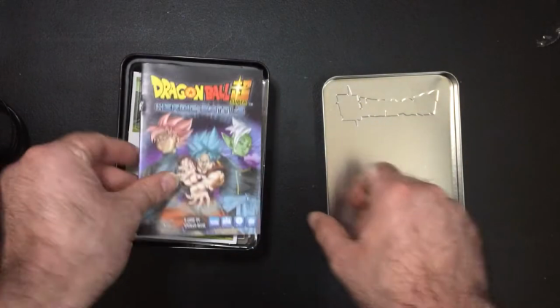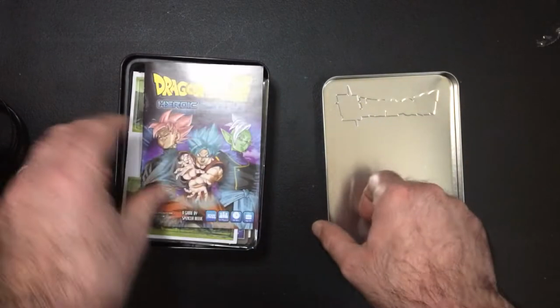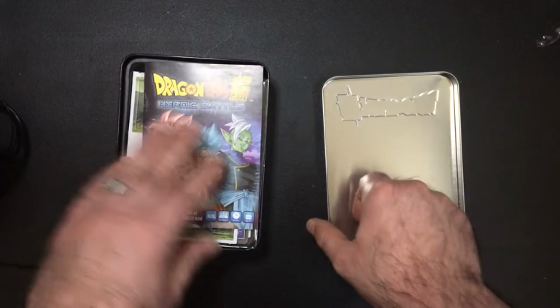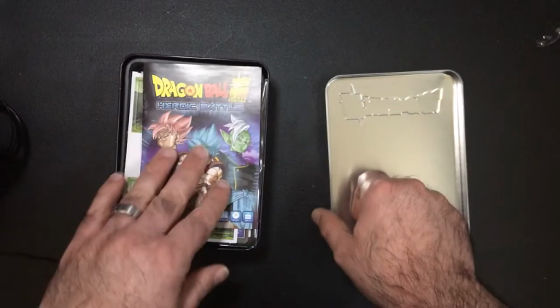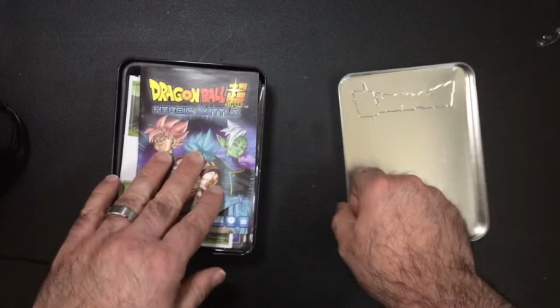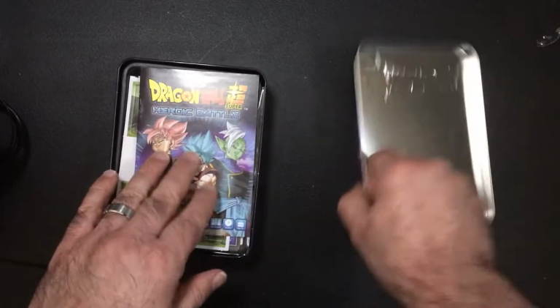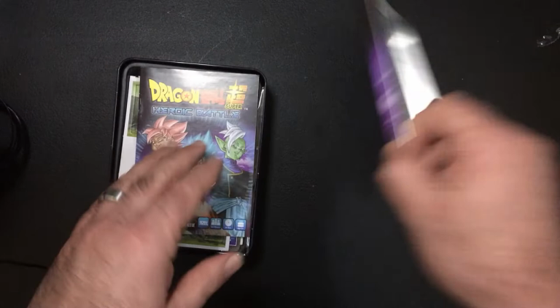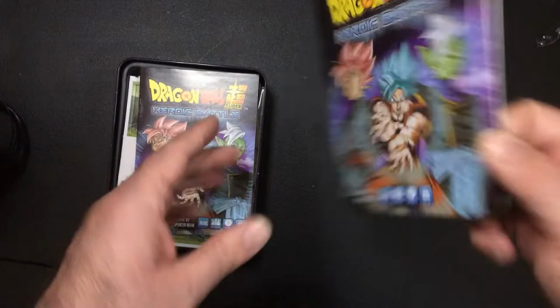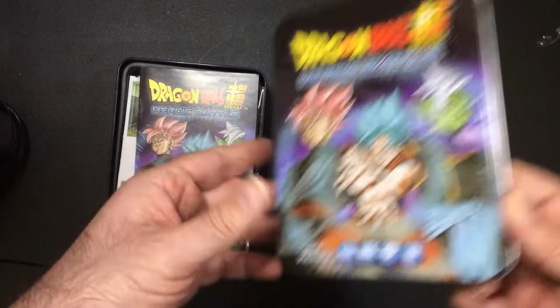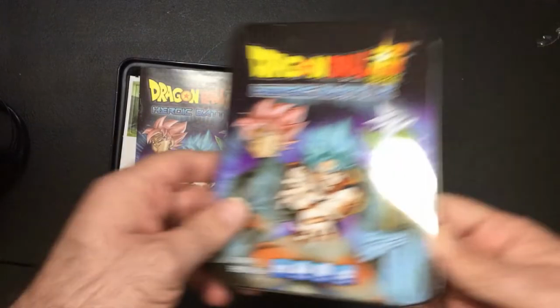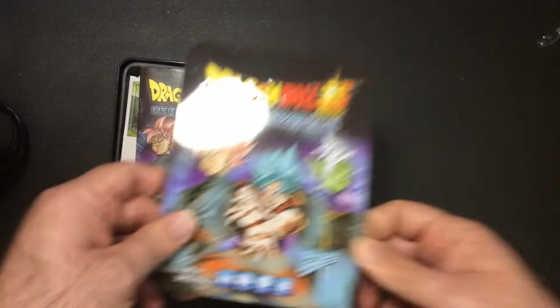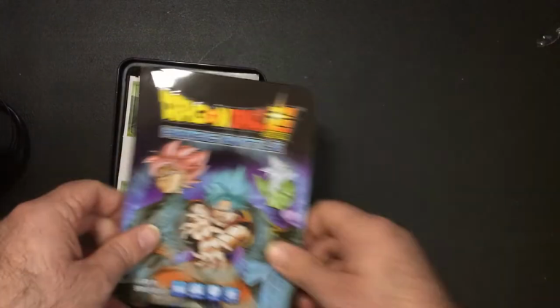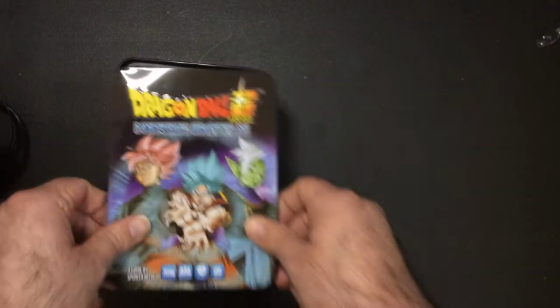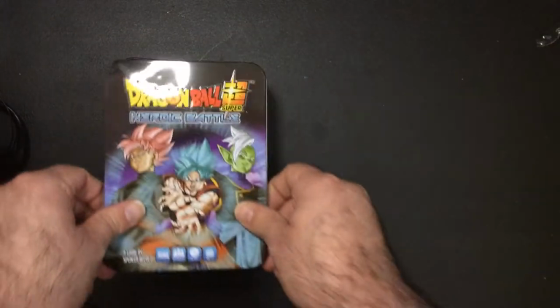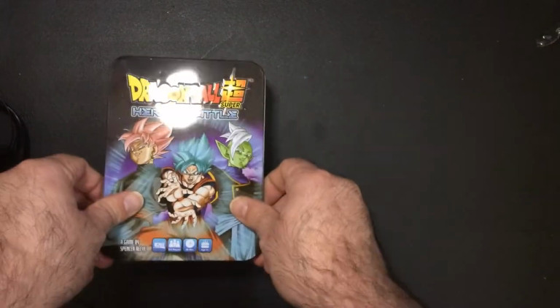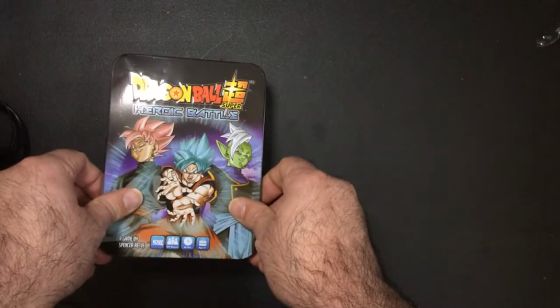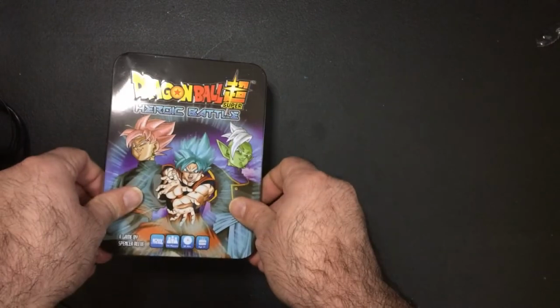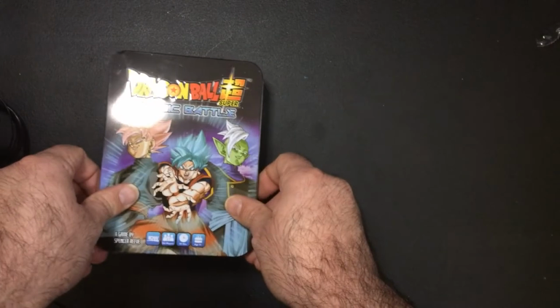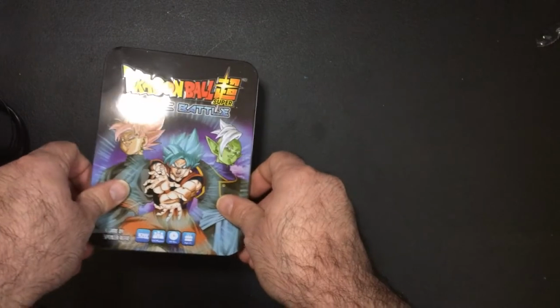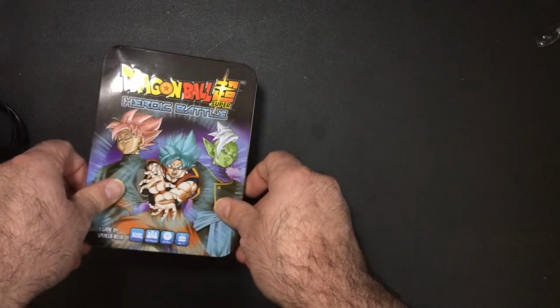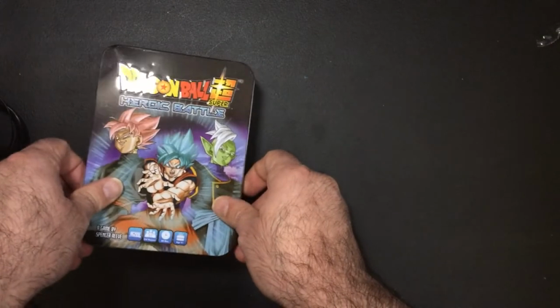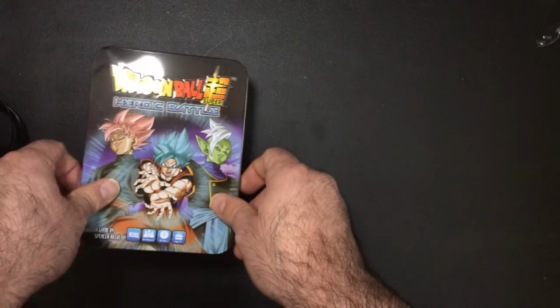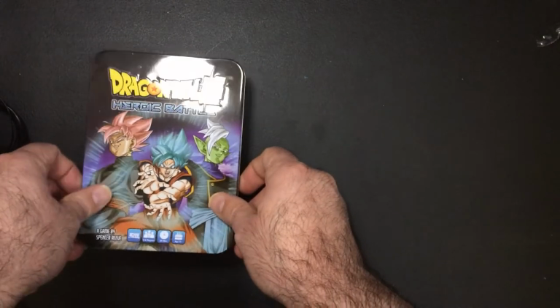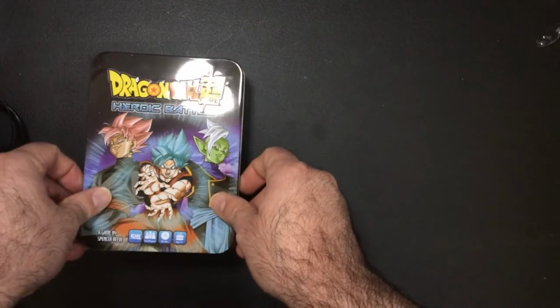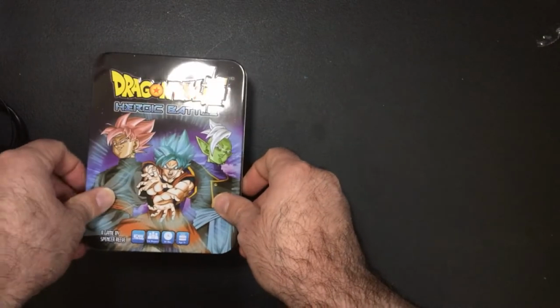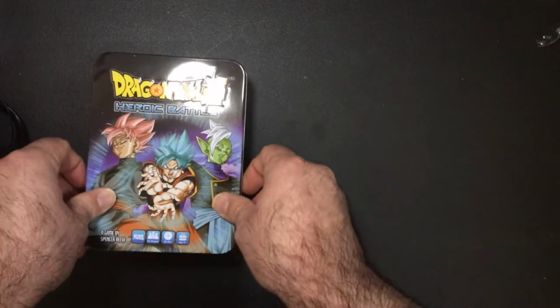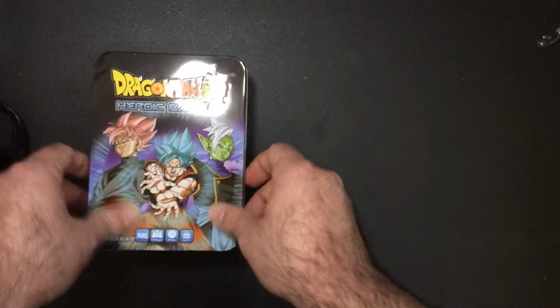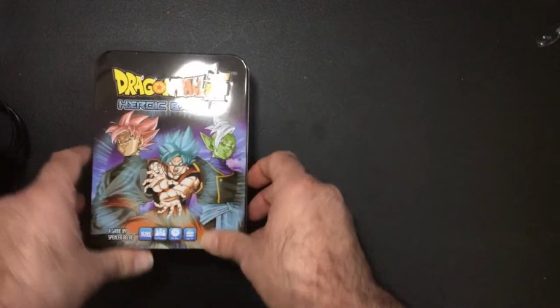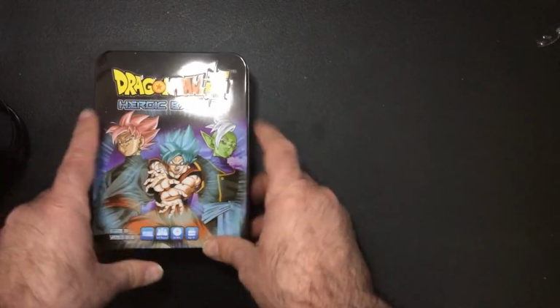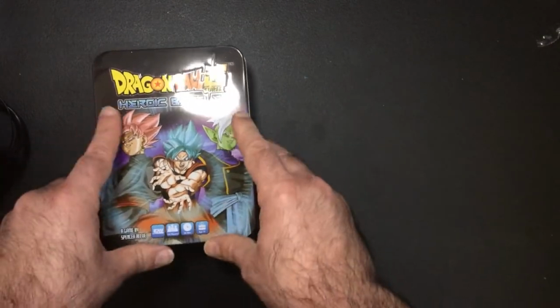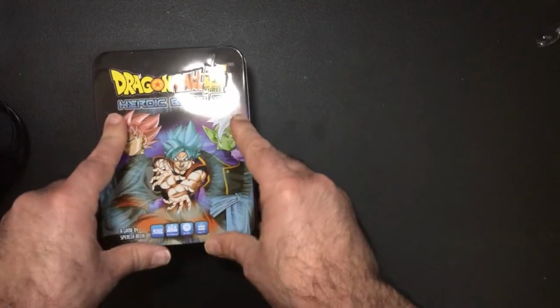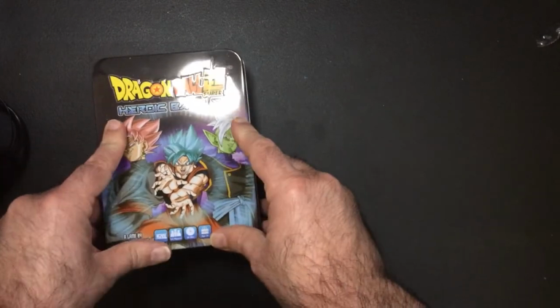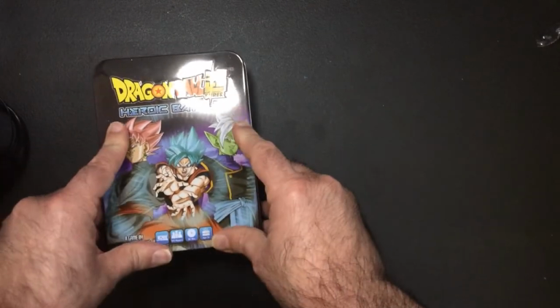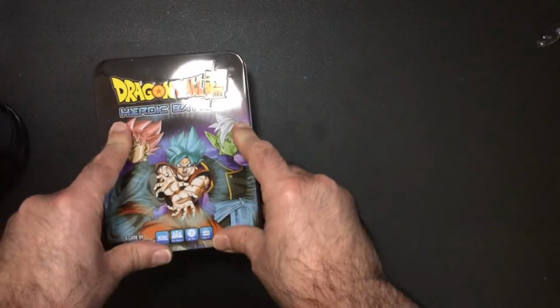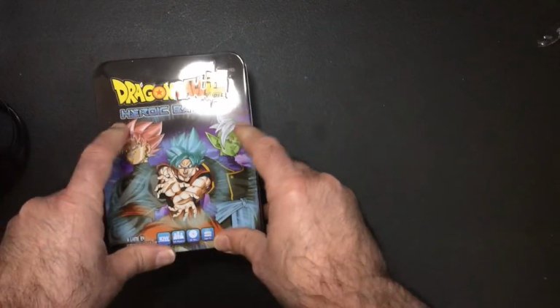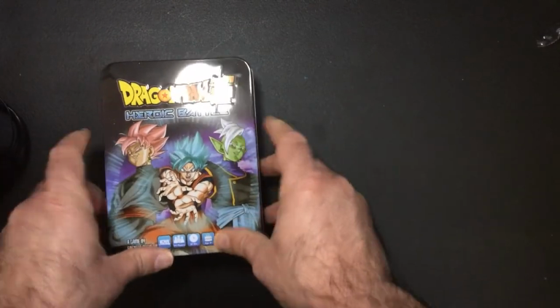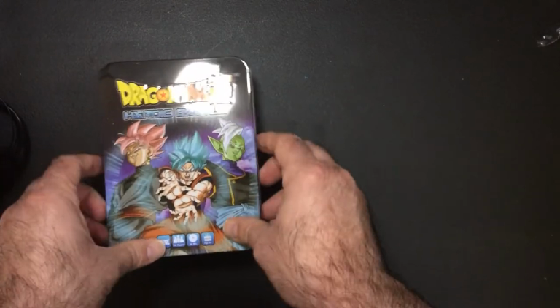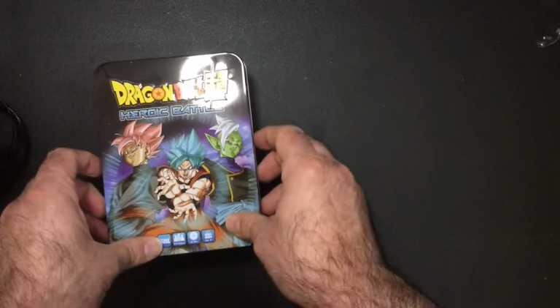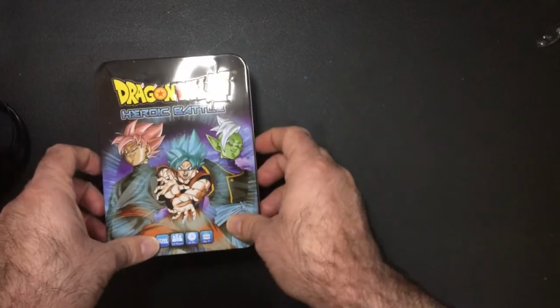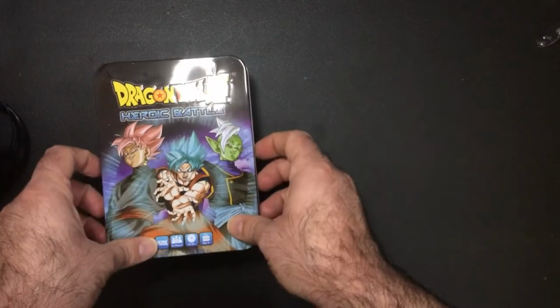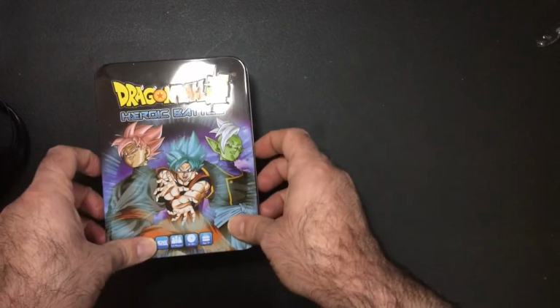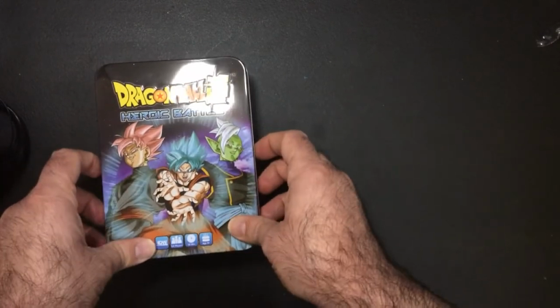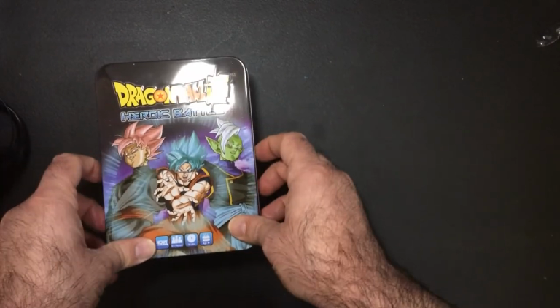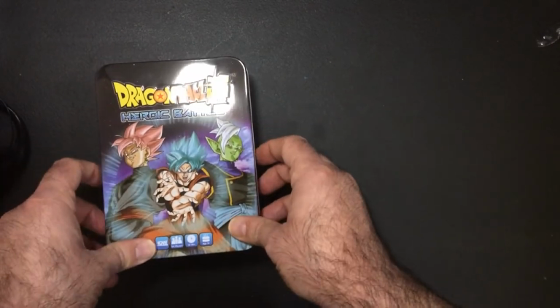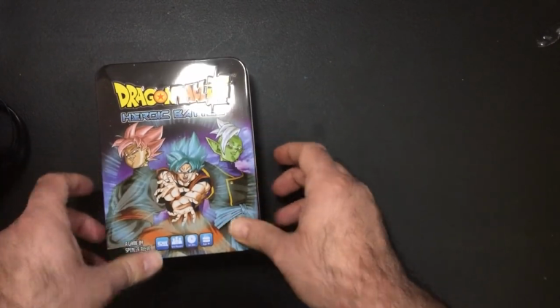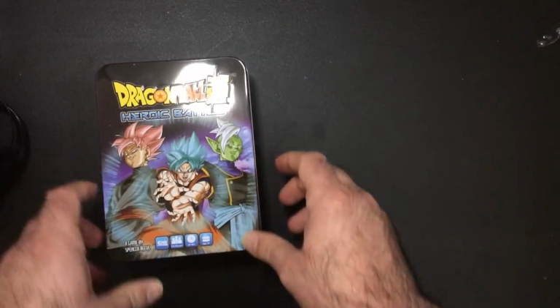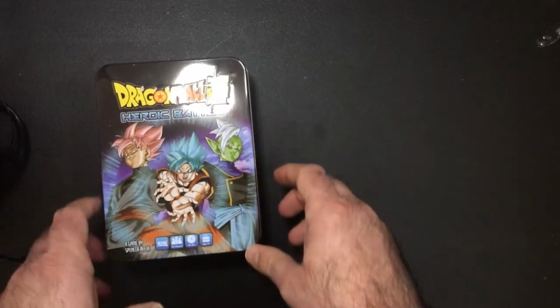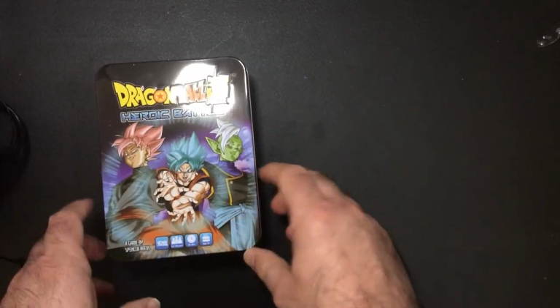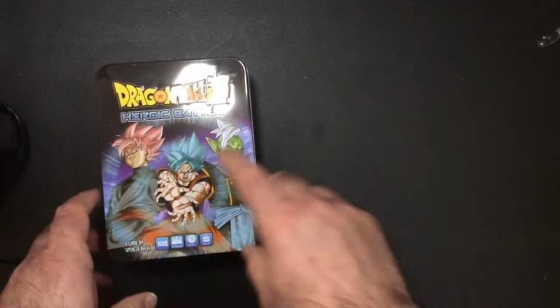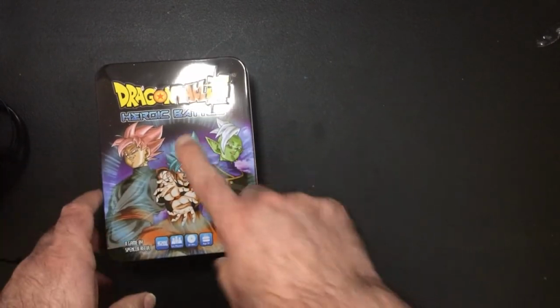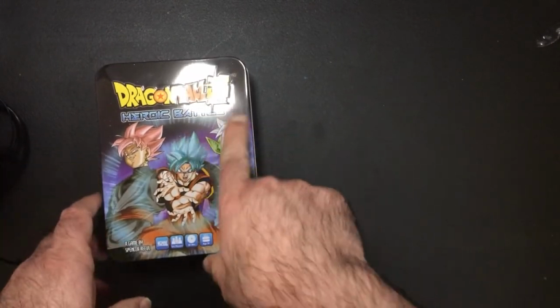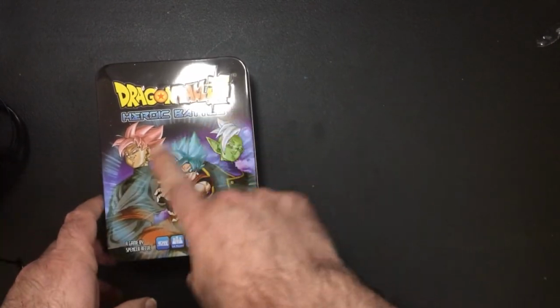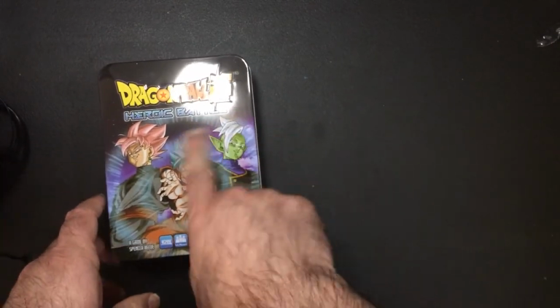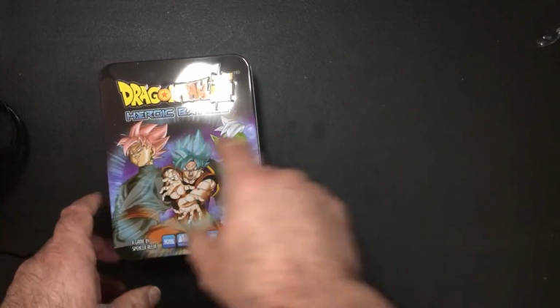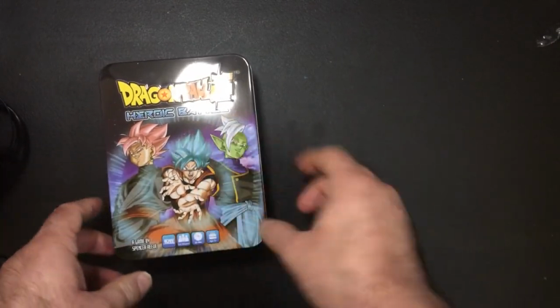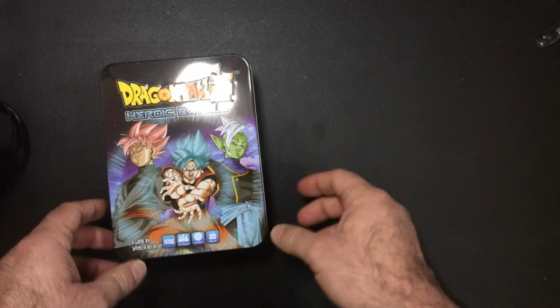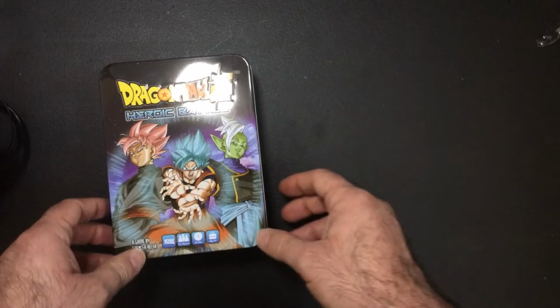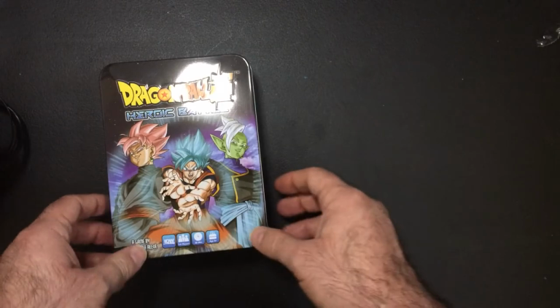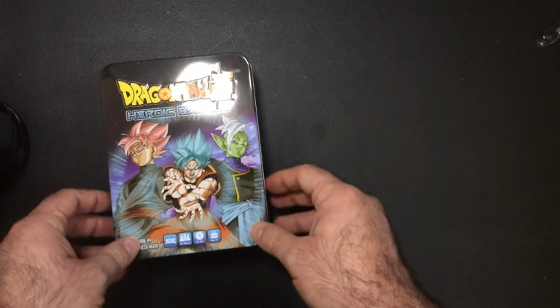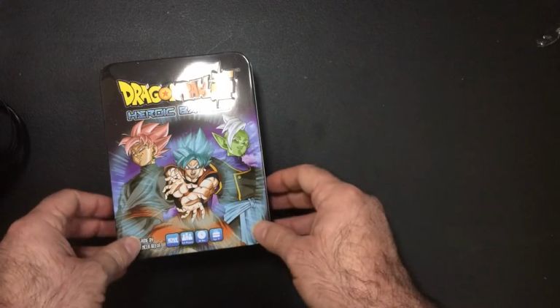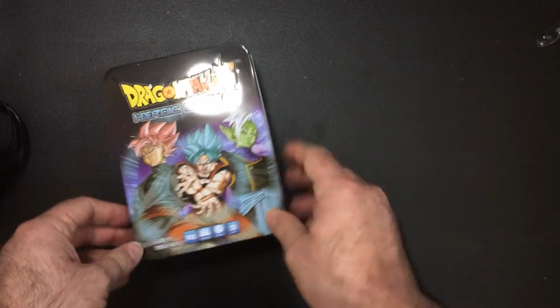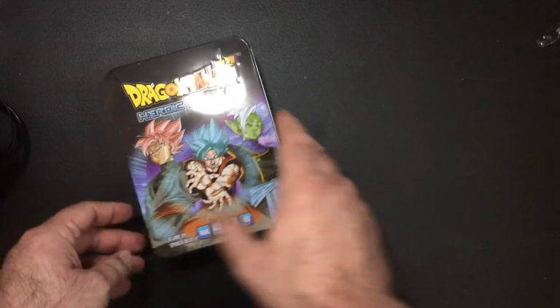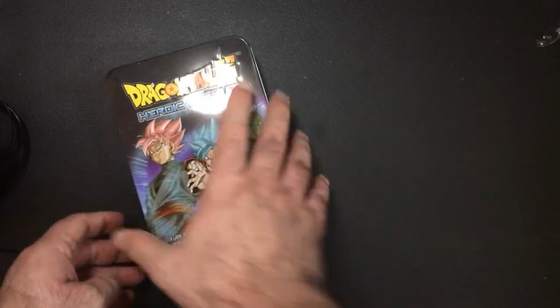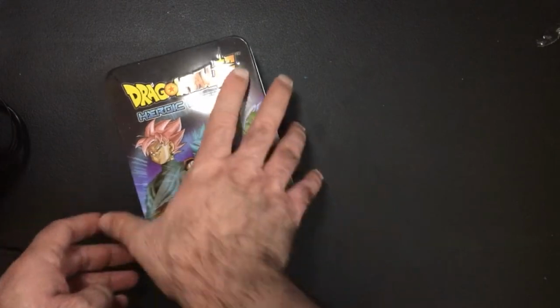Alright, we're opening Dragon Ball Z Super Heroic Battles.